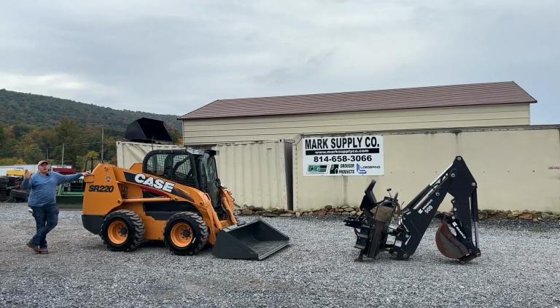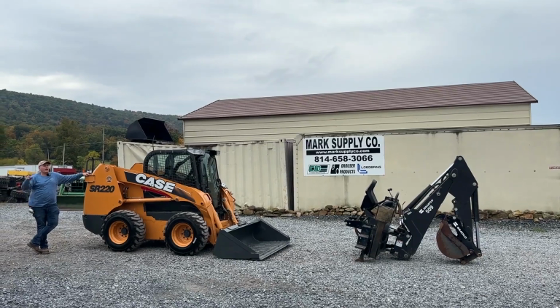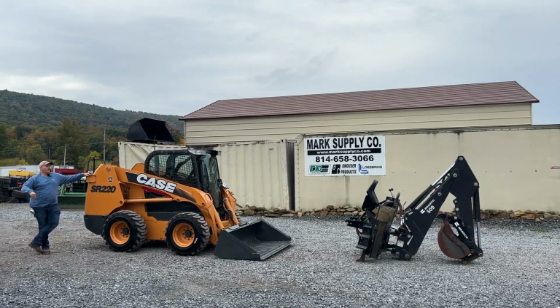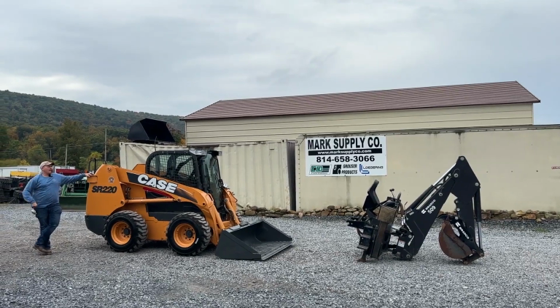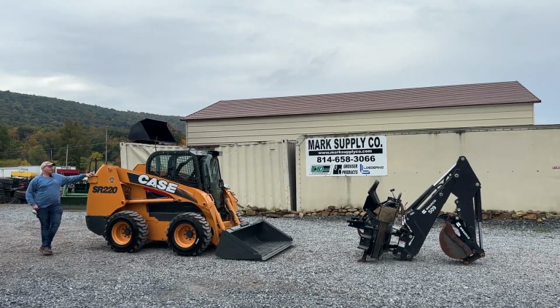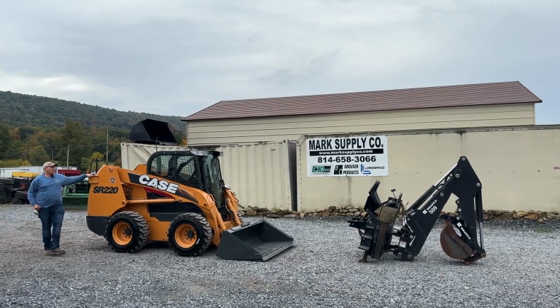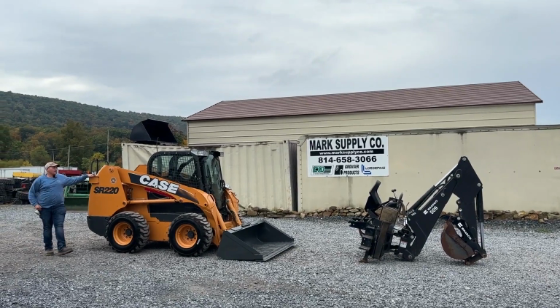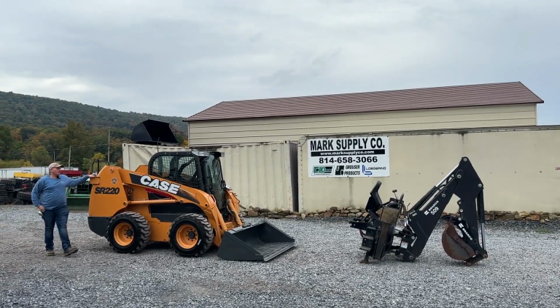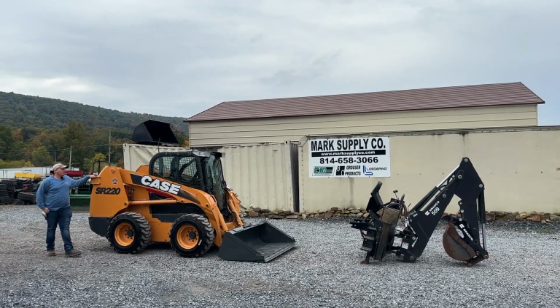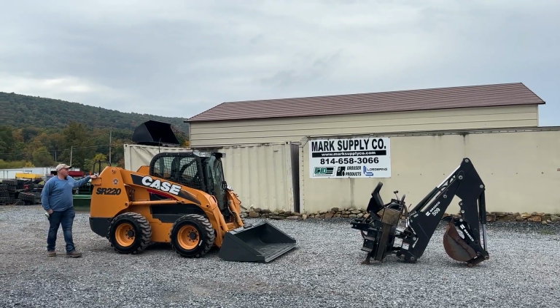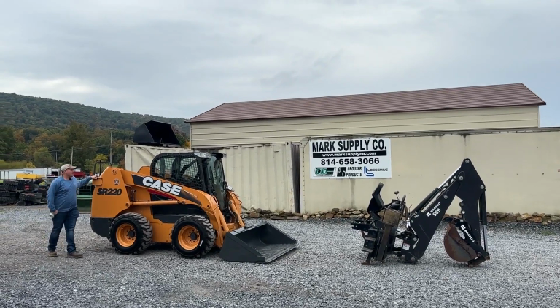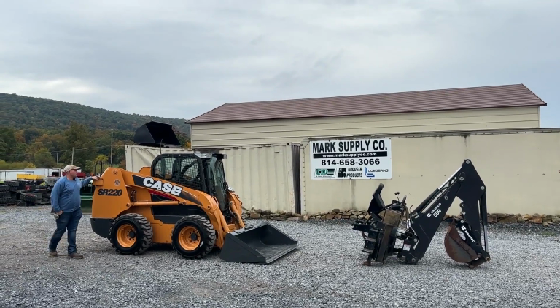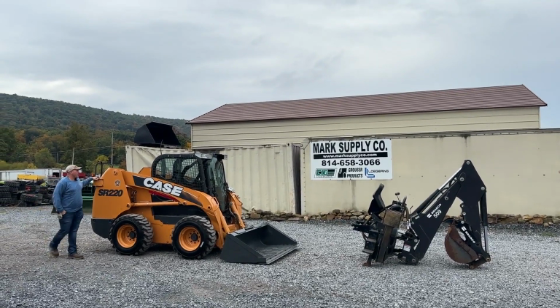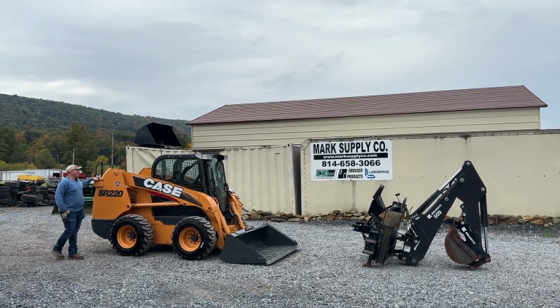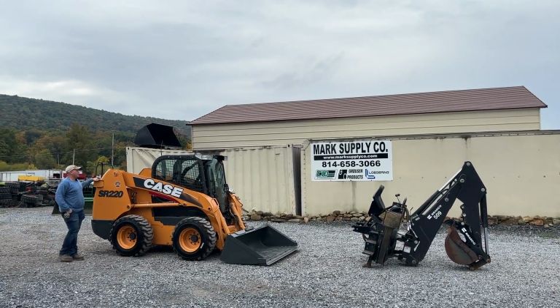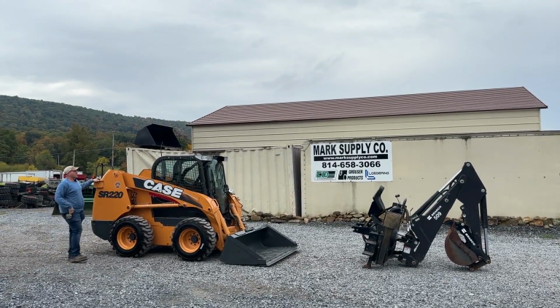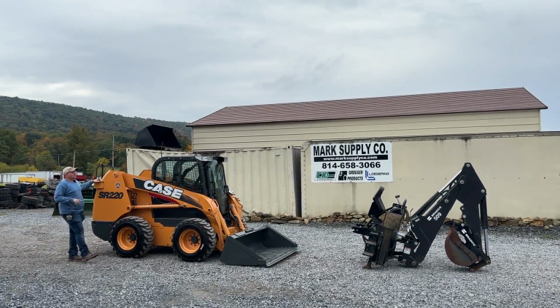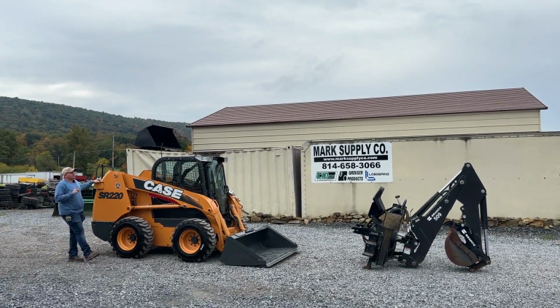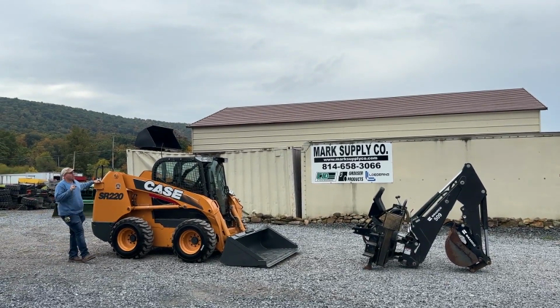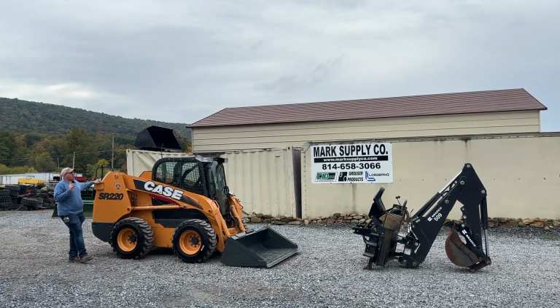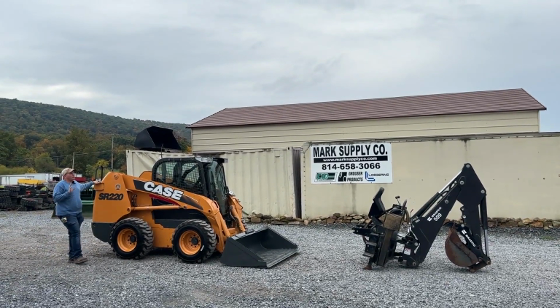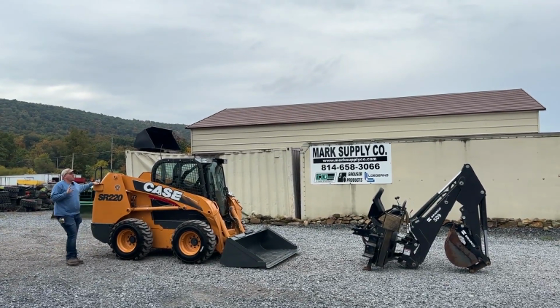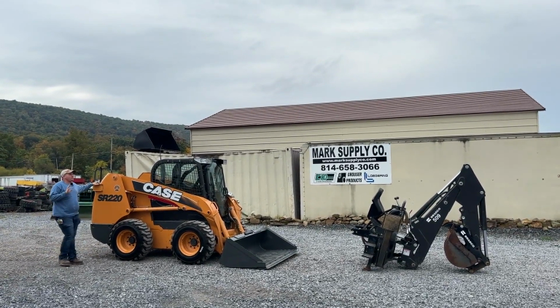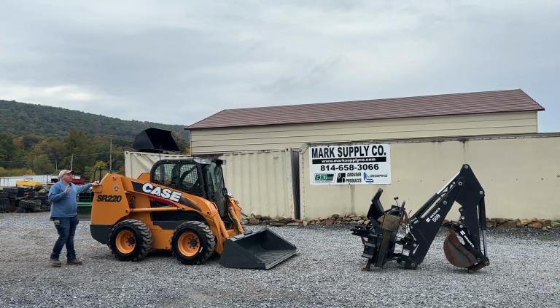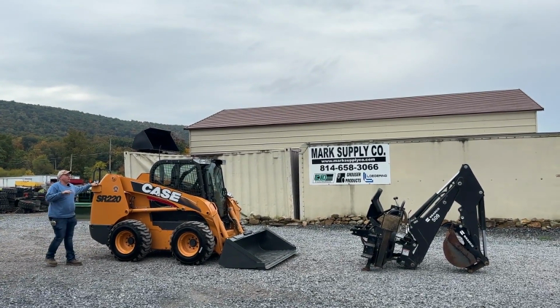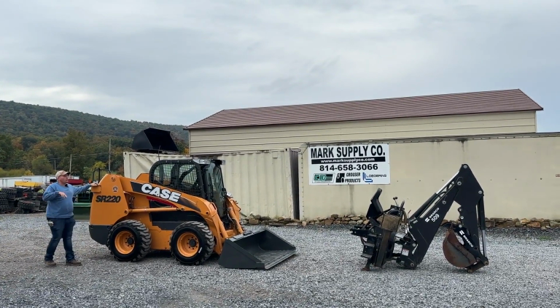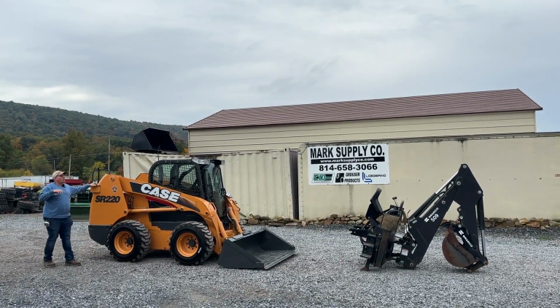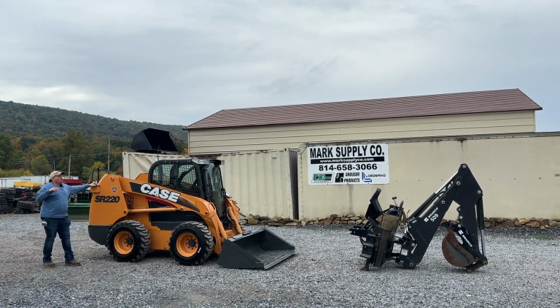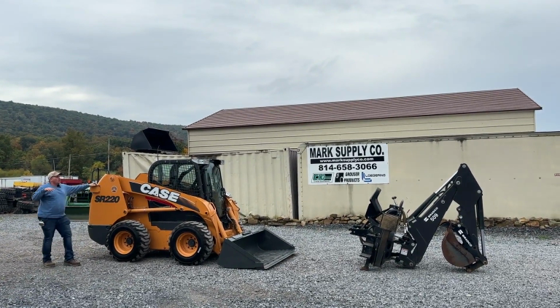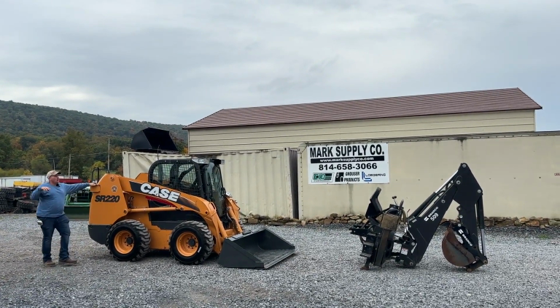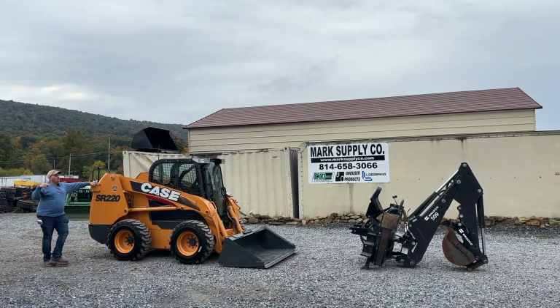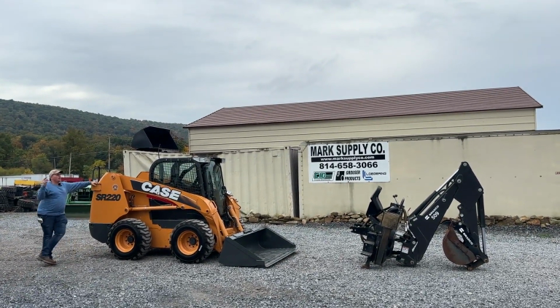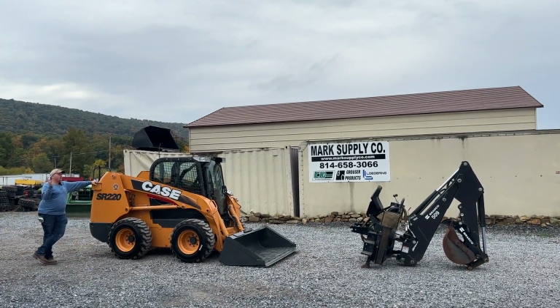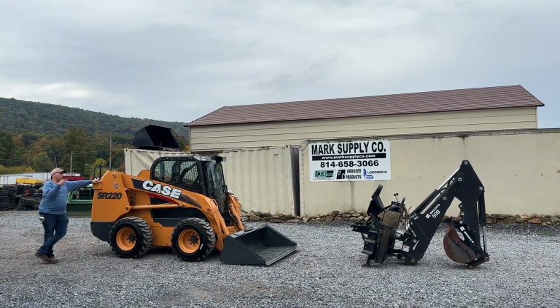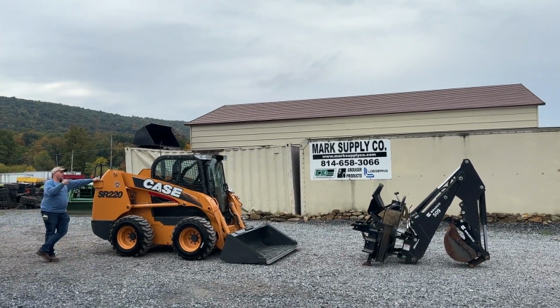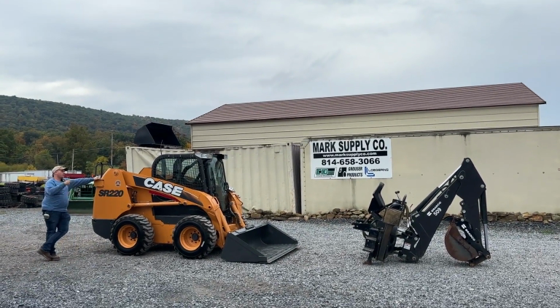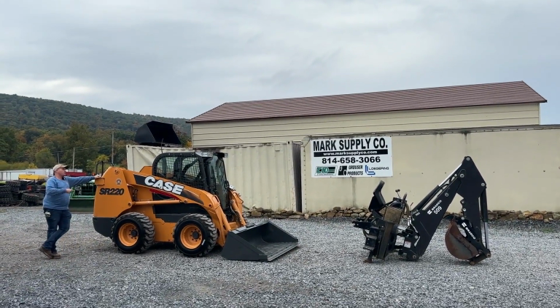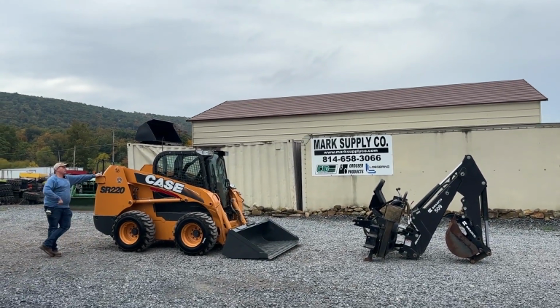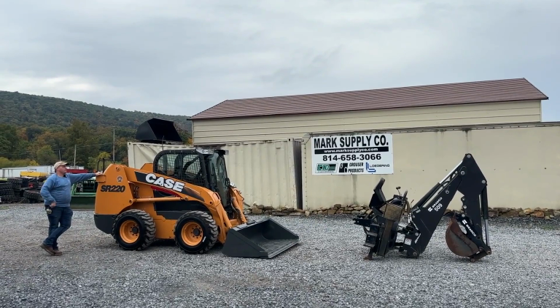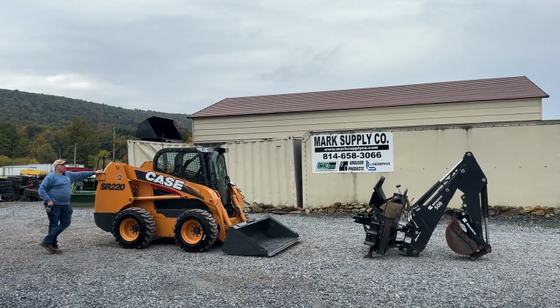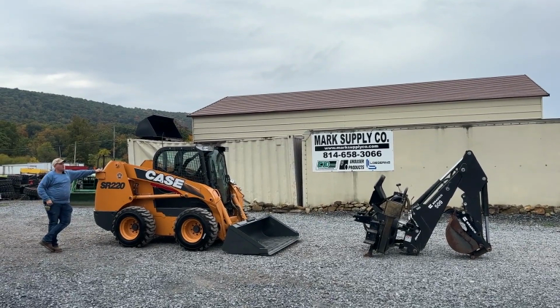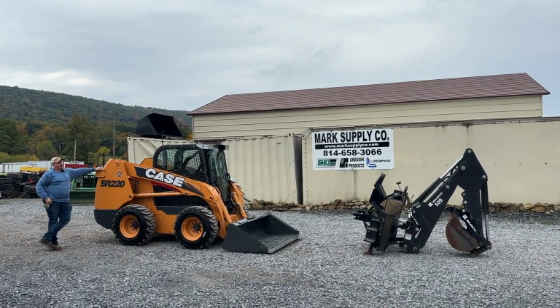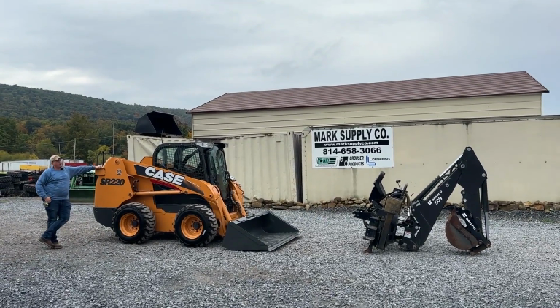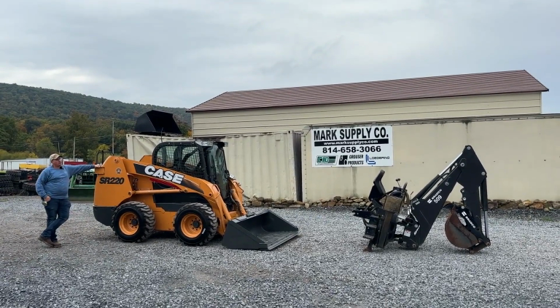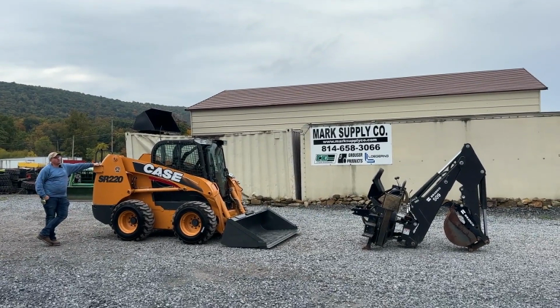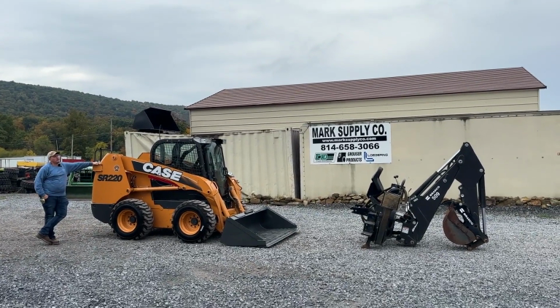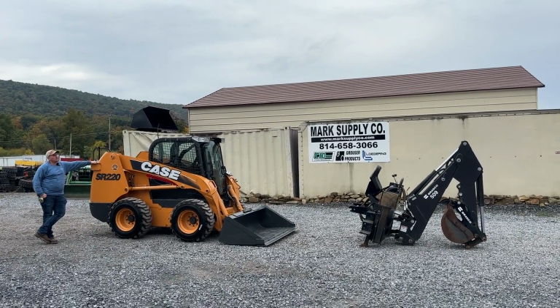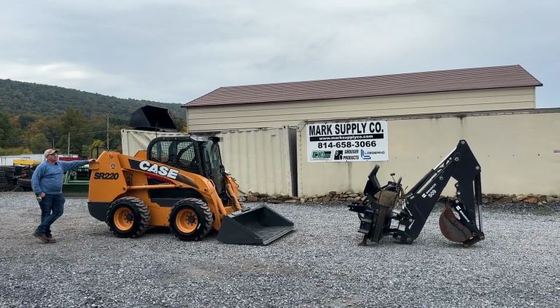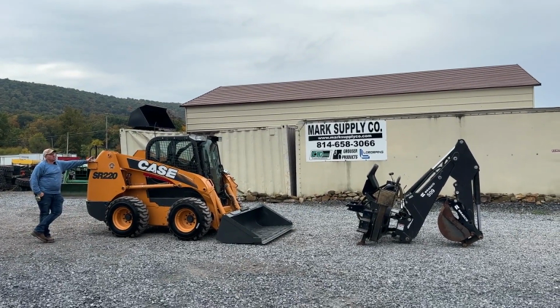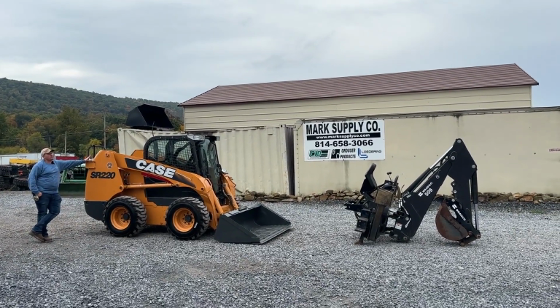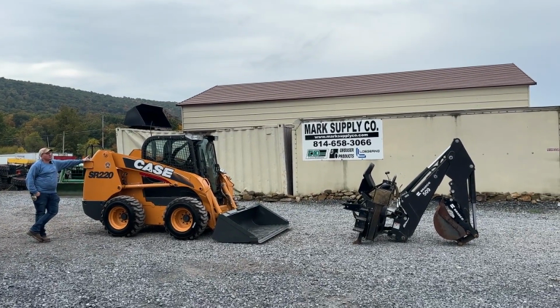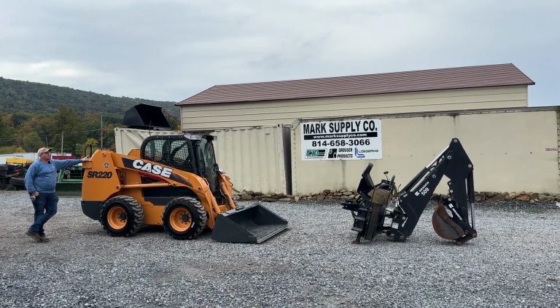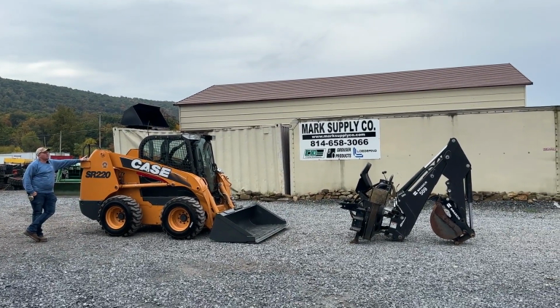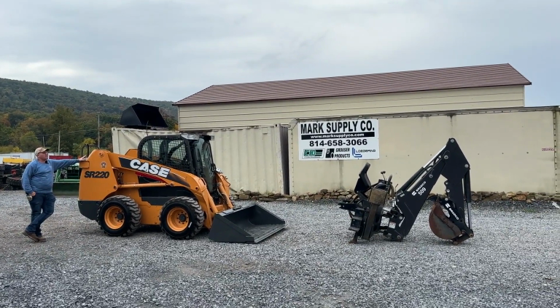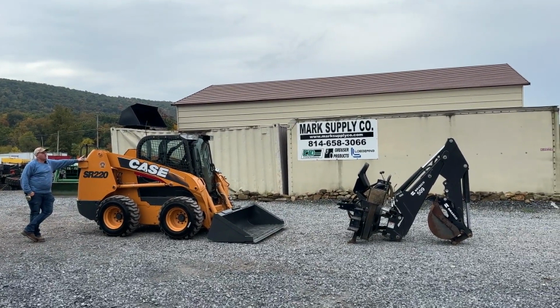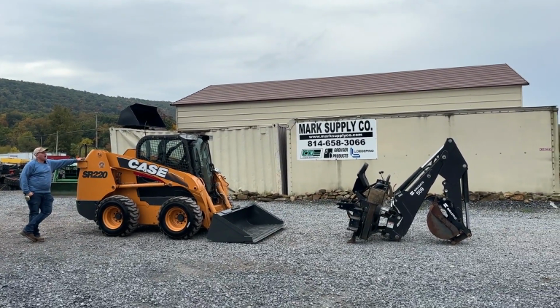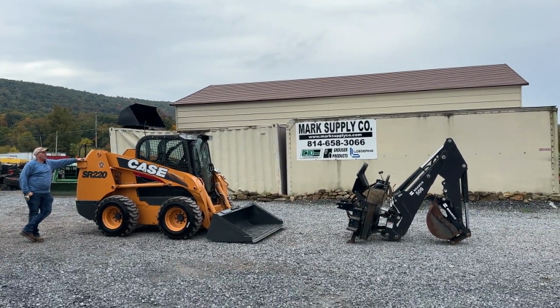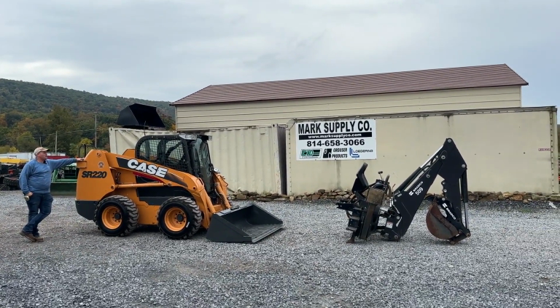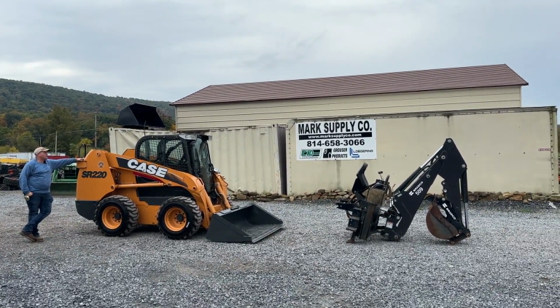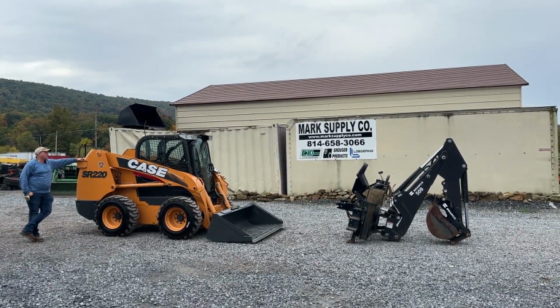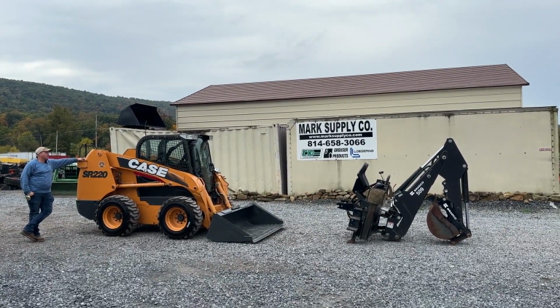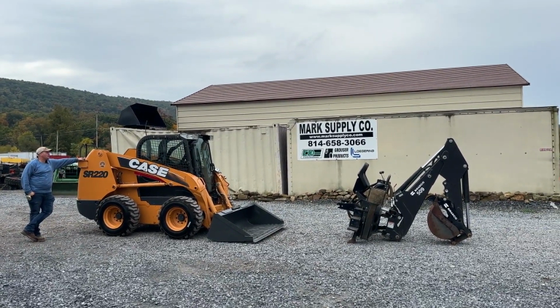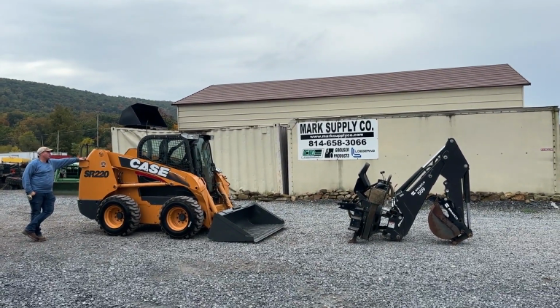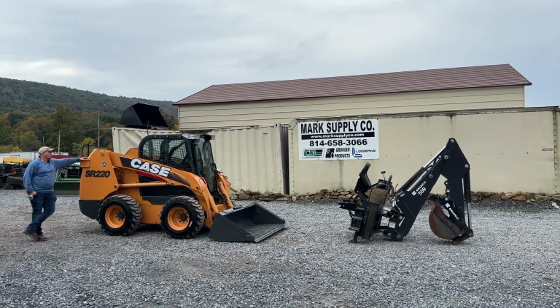Hey guys, Nick Miller today from Market Supply Company. Today is a part one video. We're going to do a part two video of the backhoe attachment. This is a complete package that's being sold.